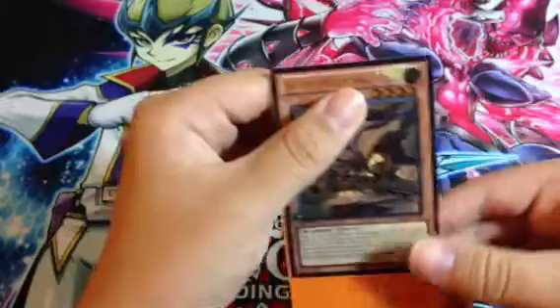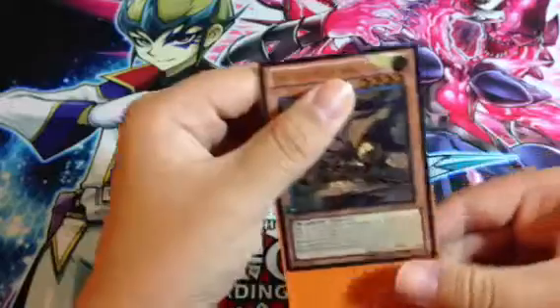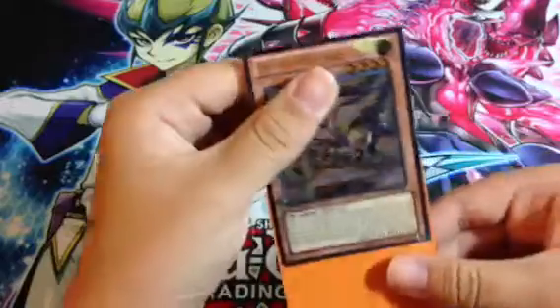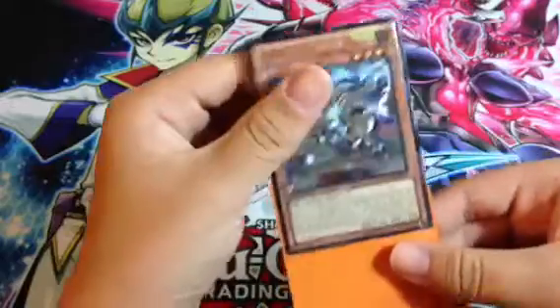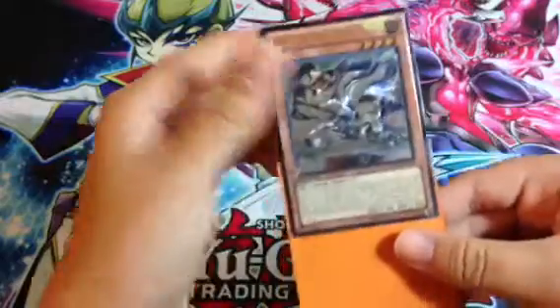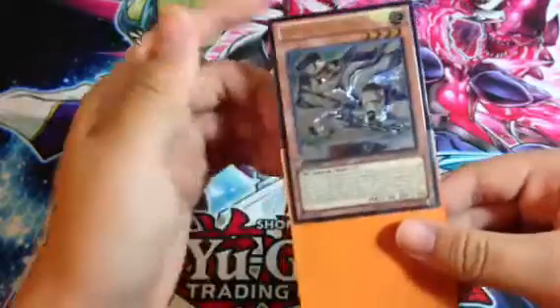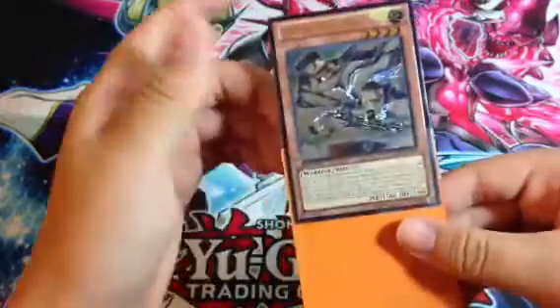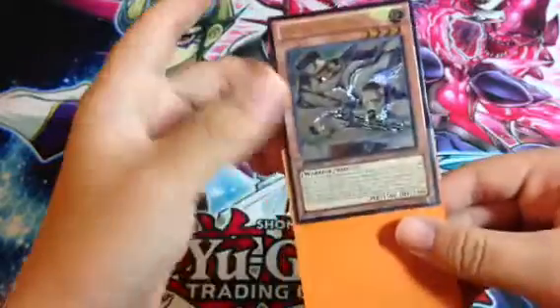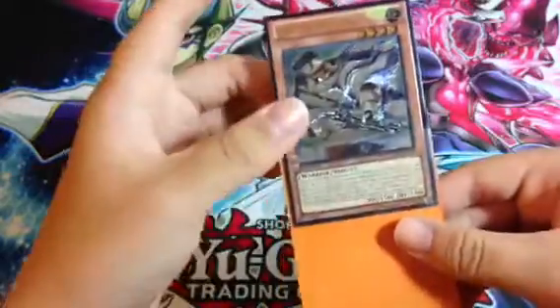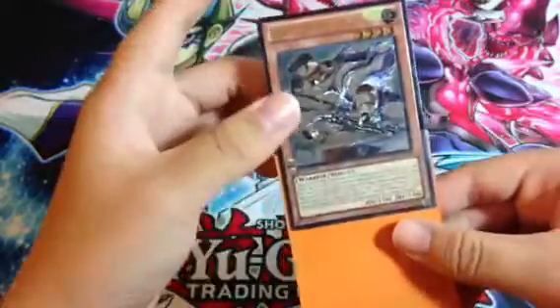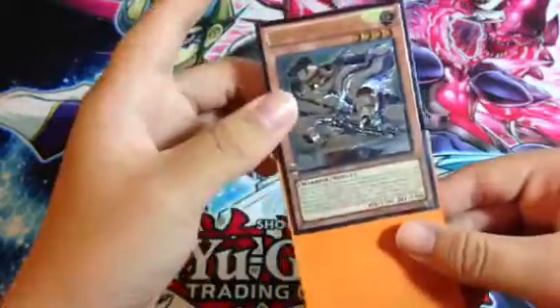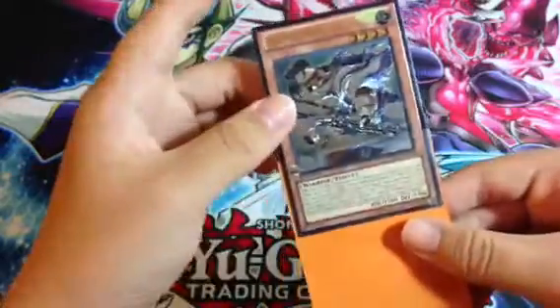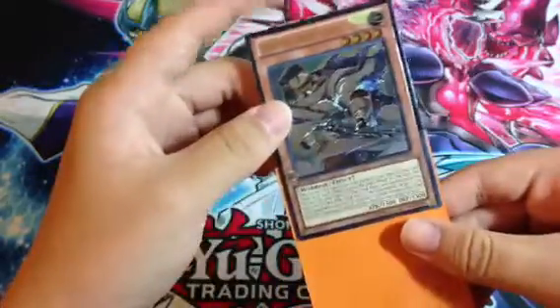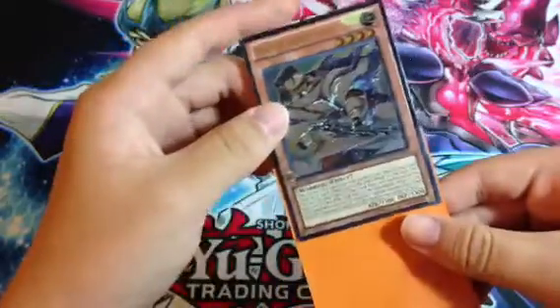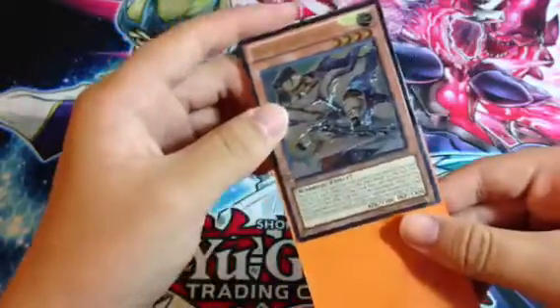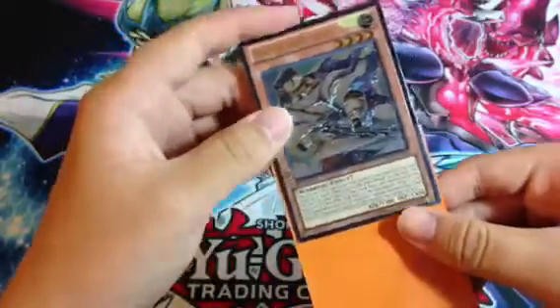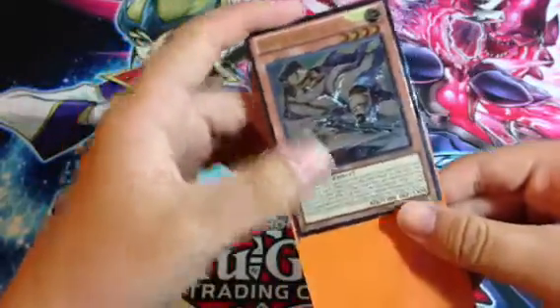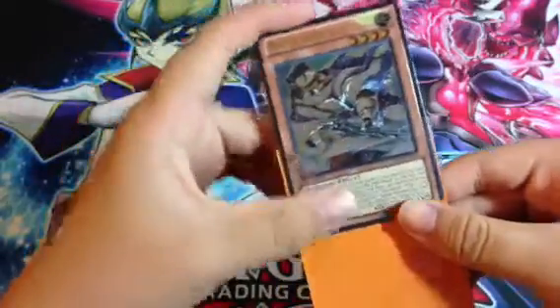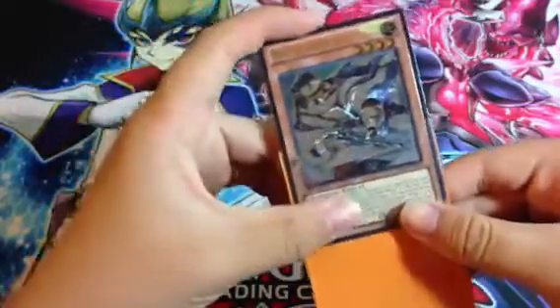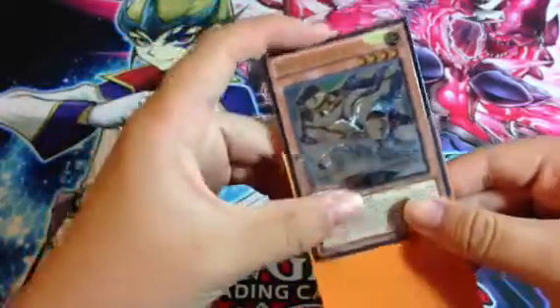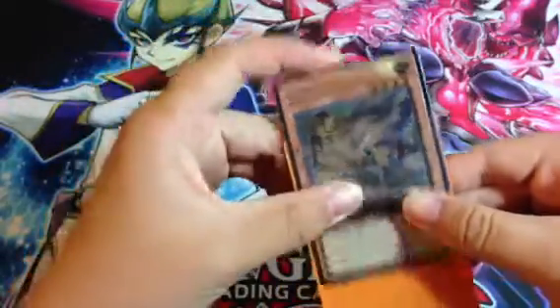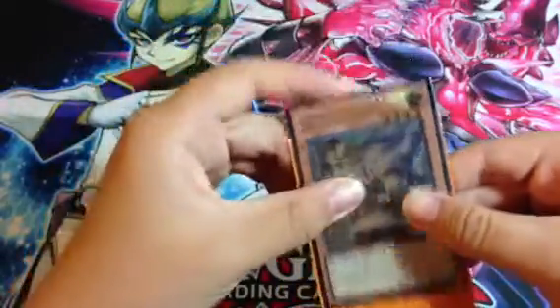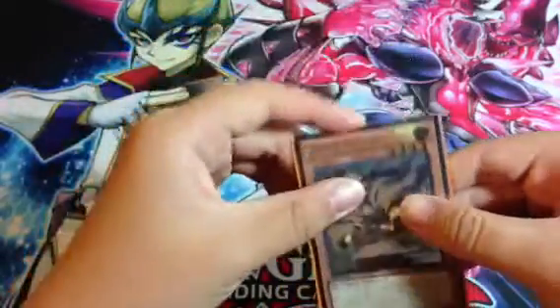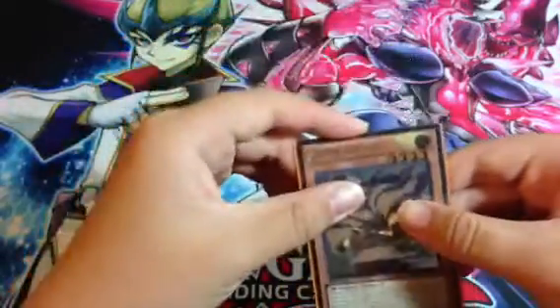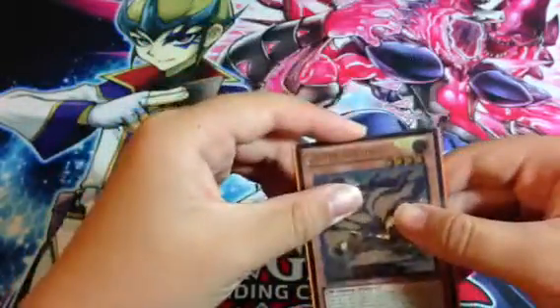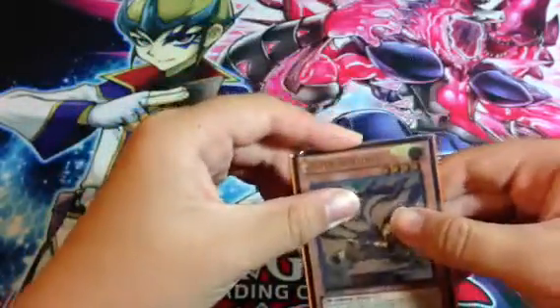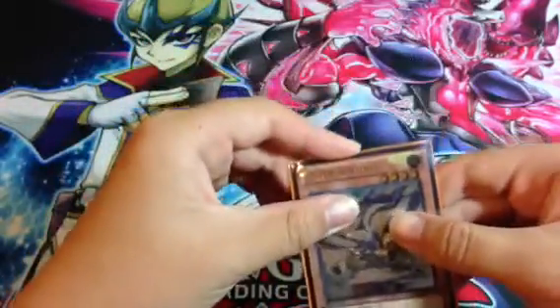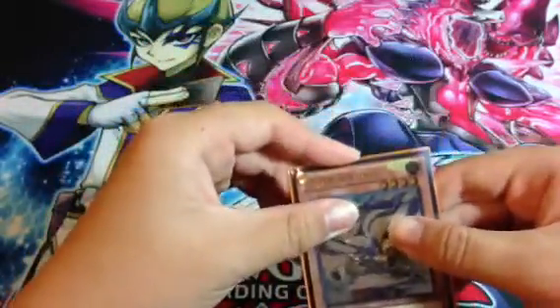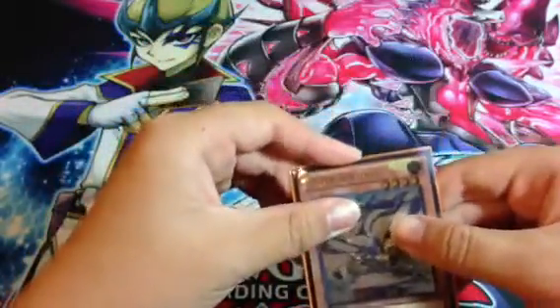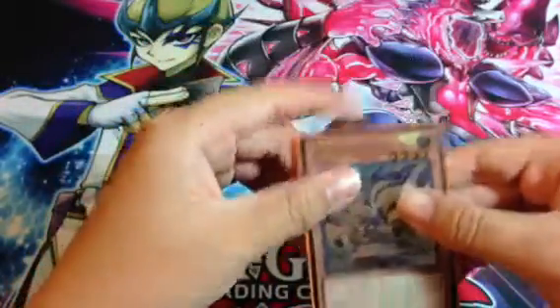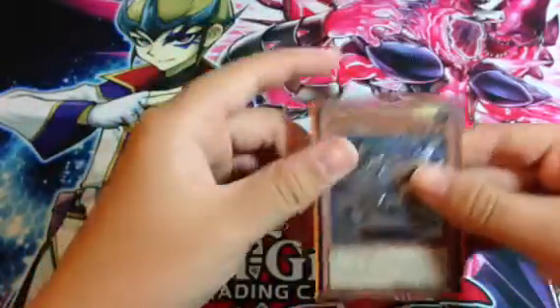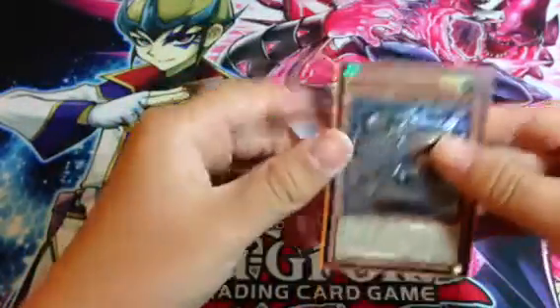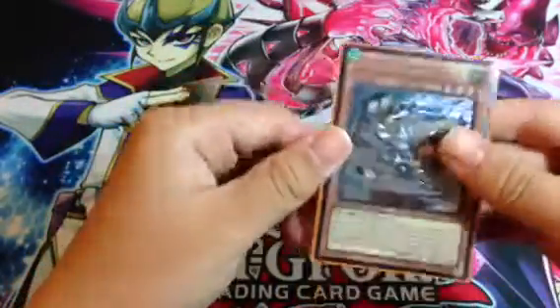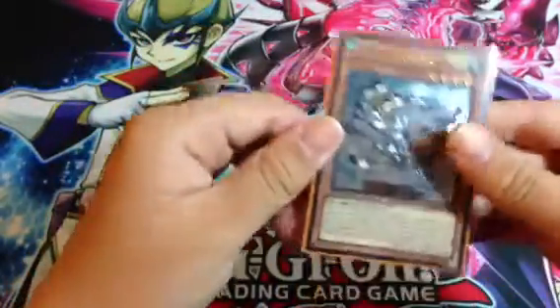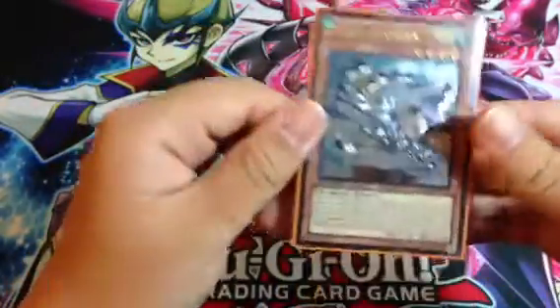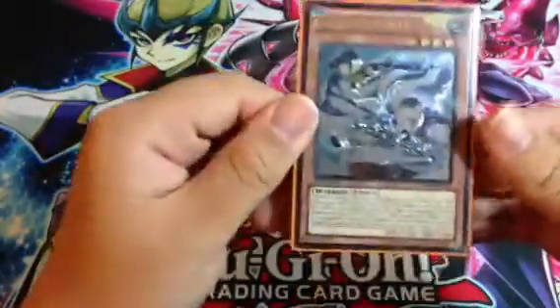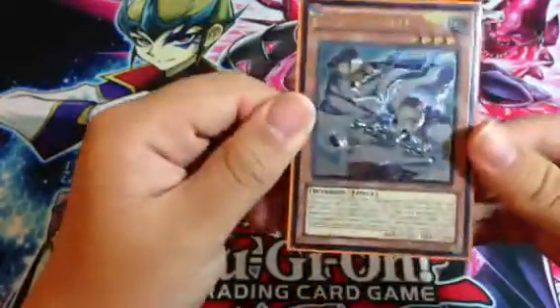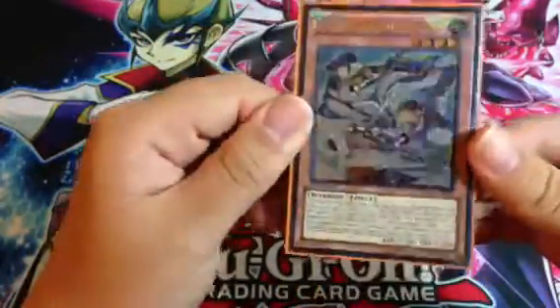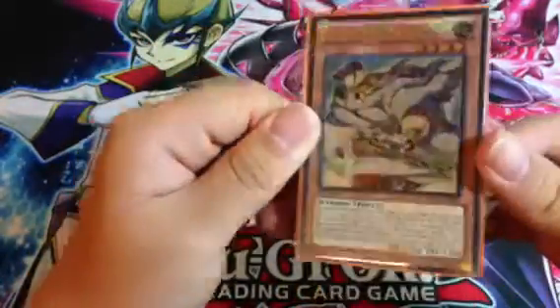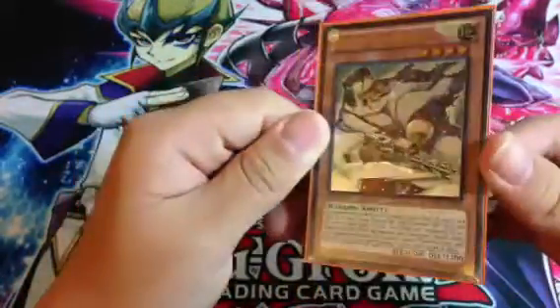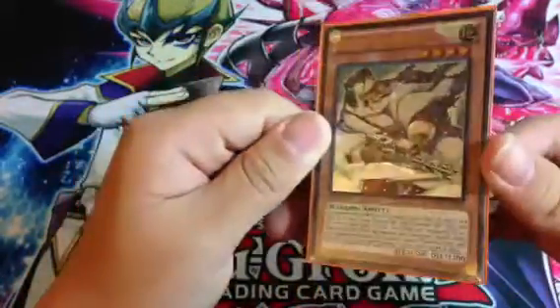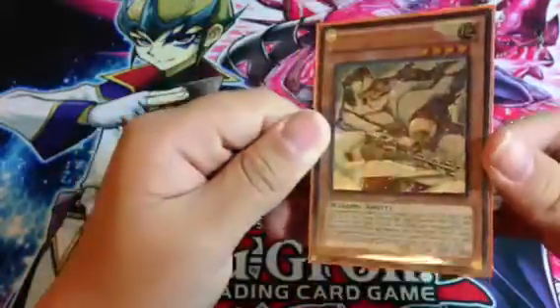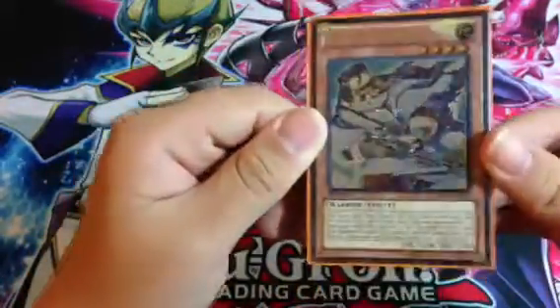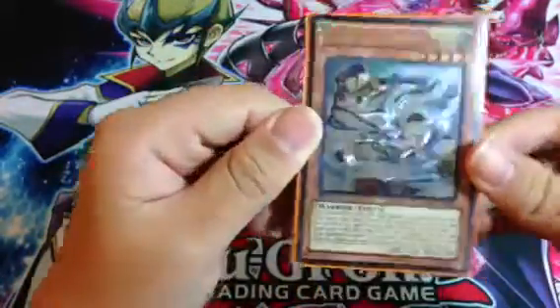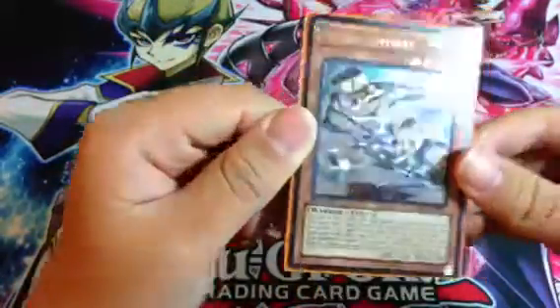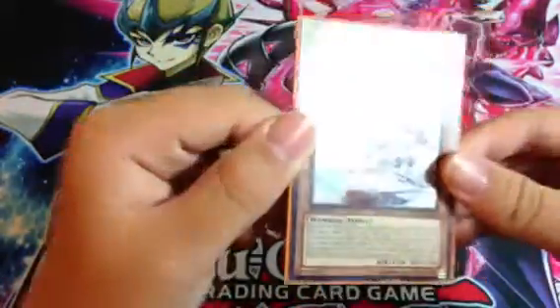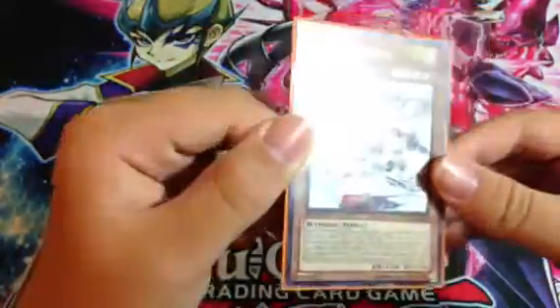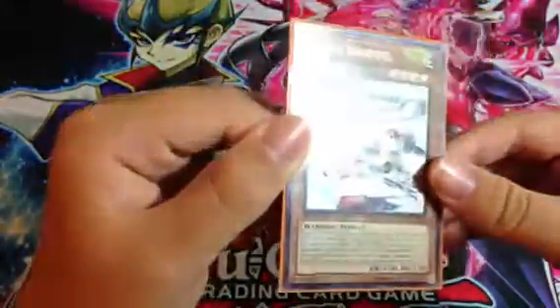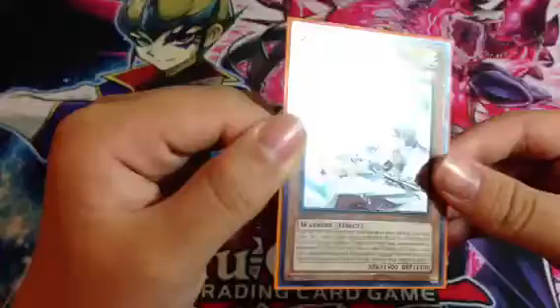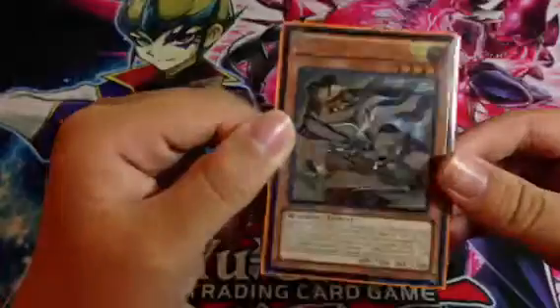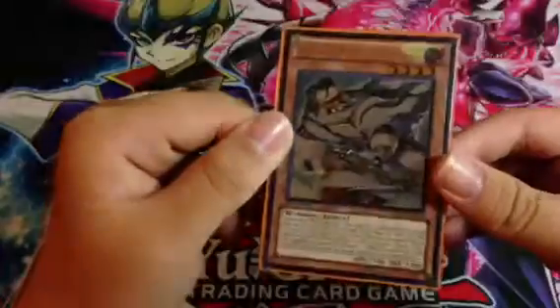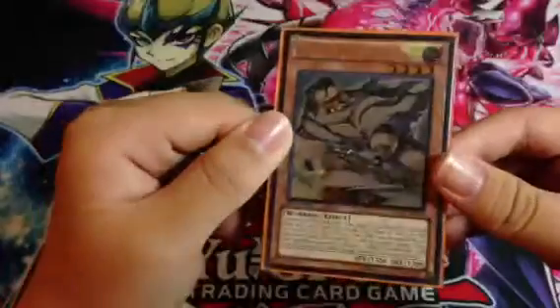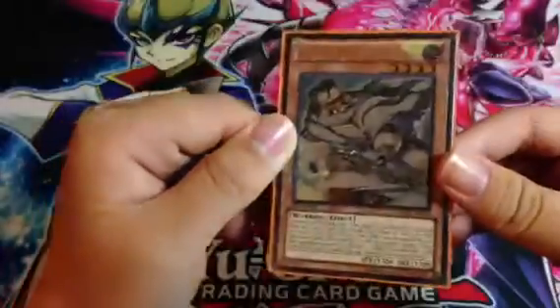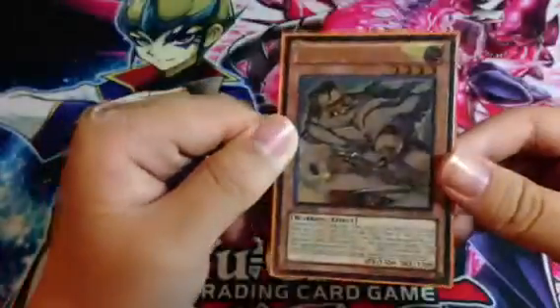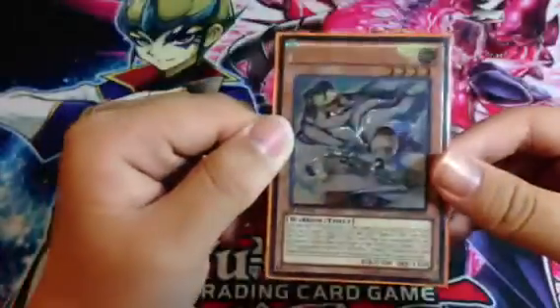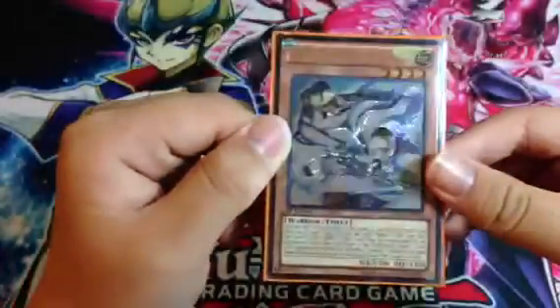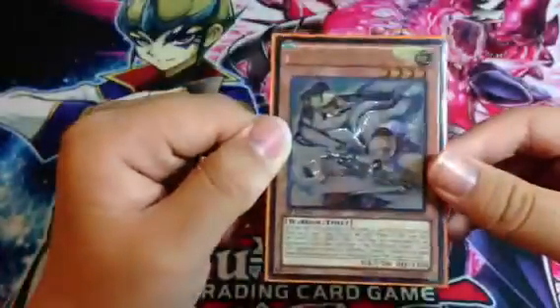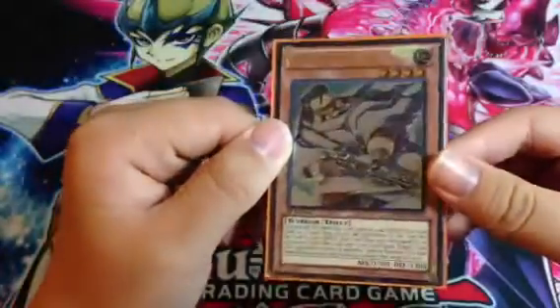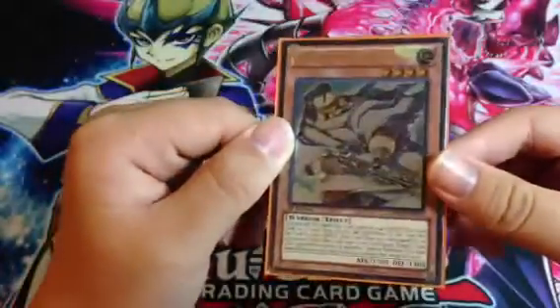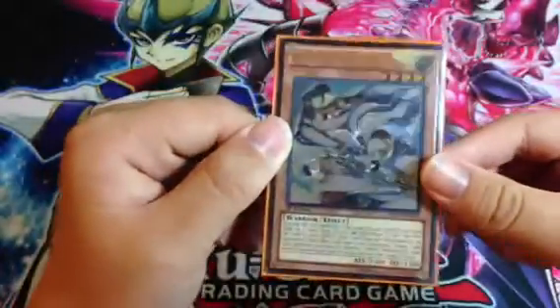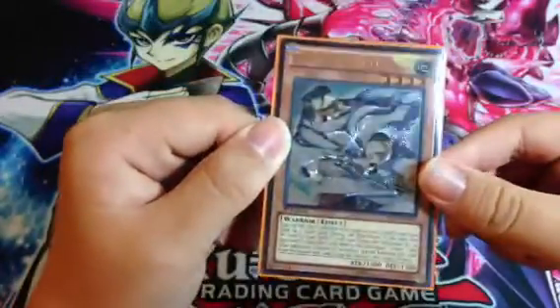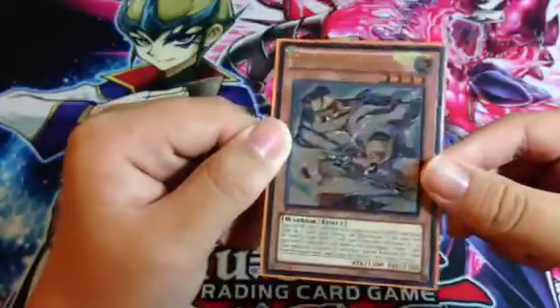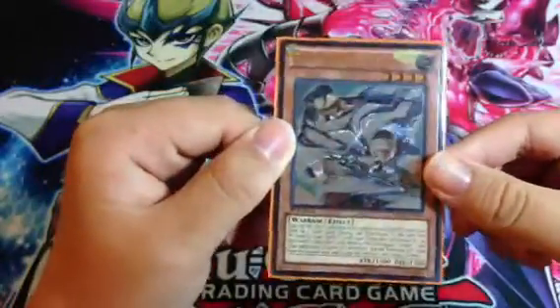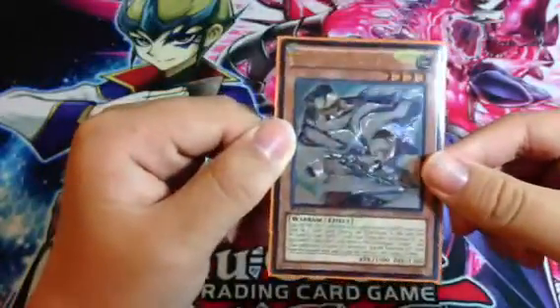I don't know what Konami was thinking when they made this card. But, really cool.